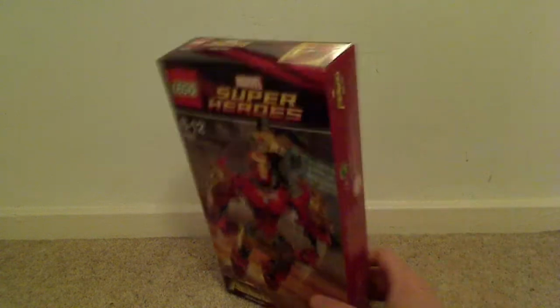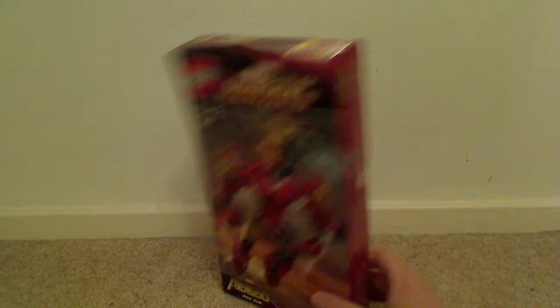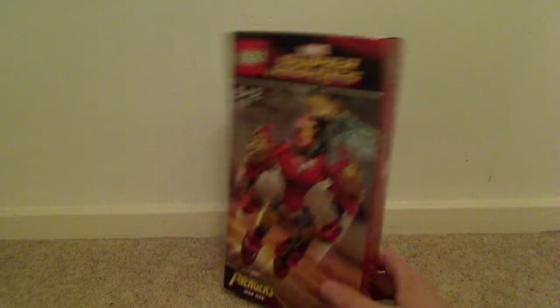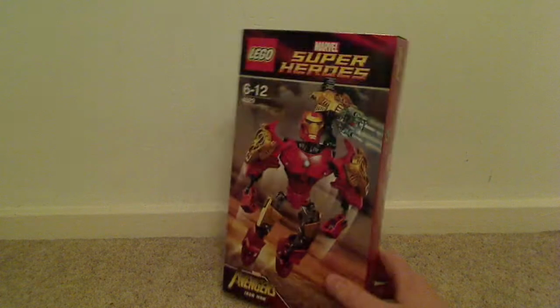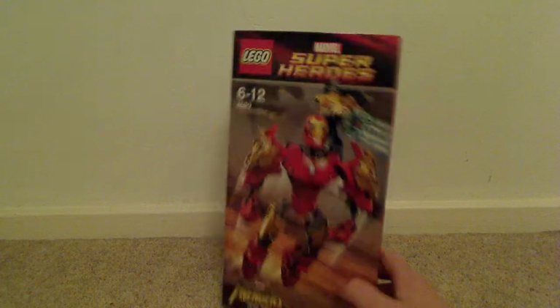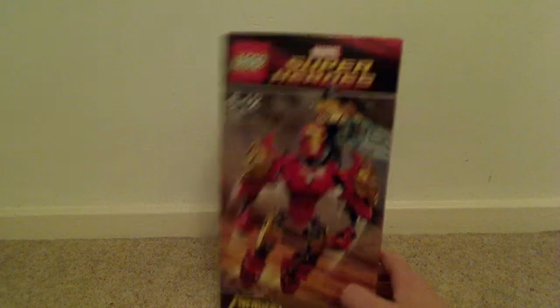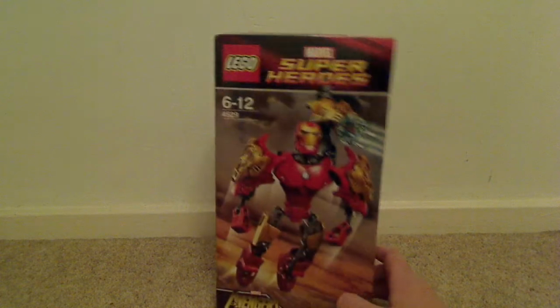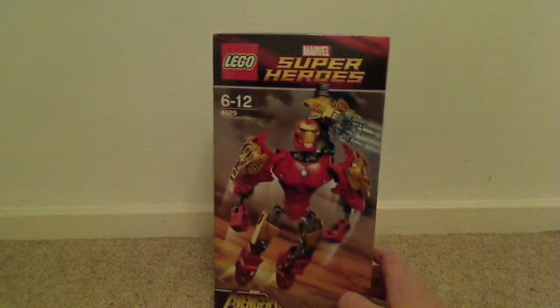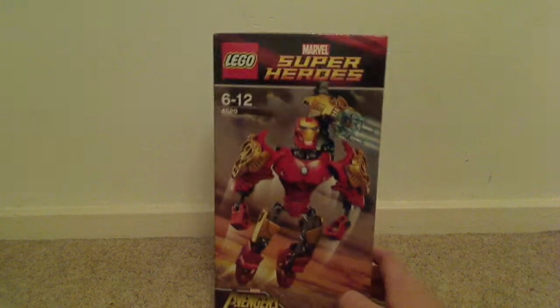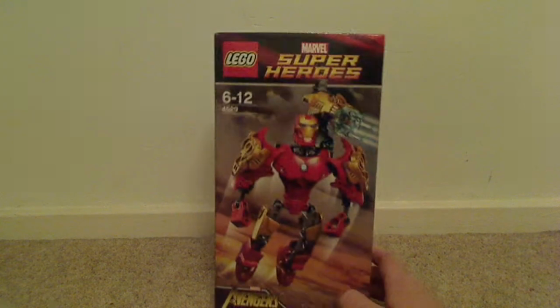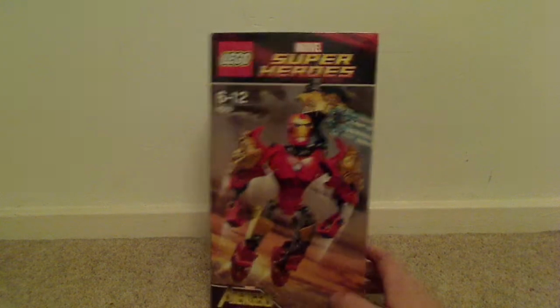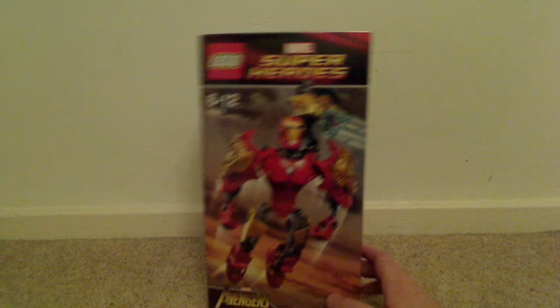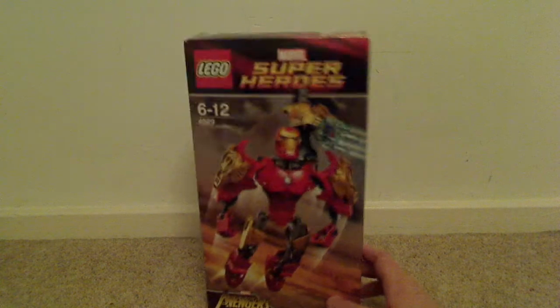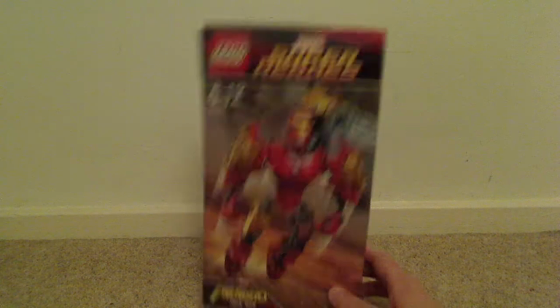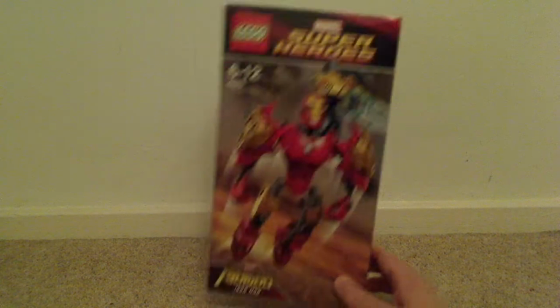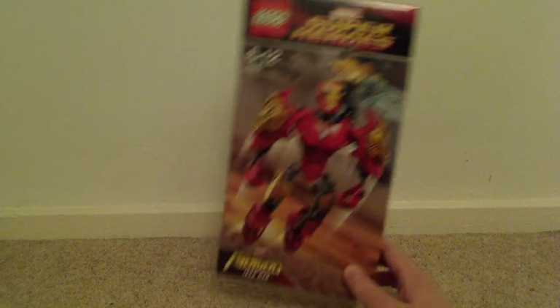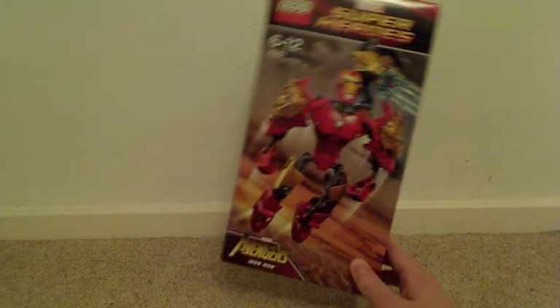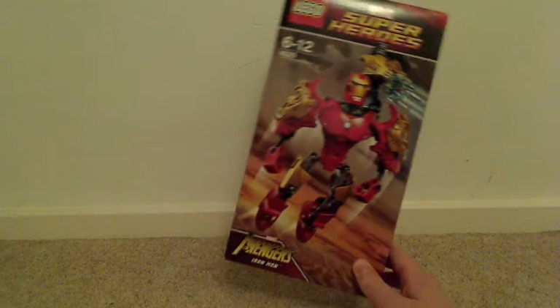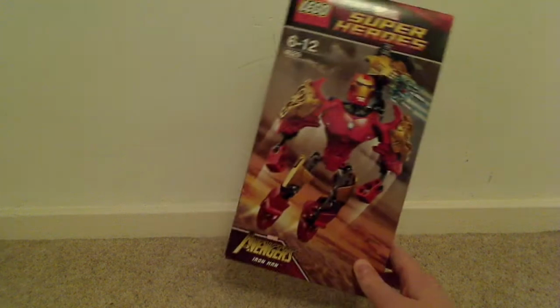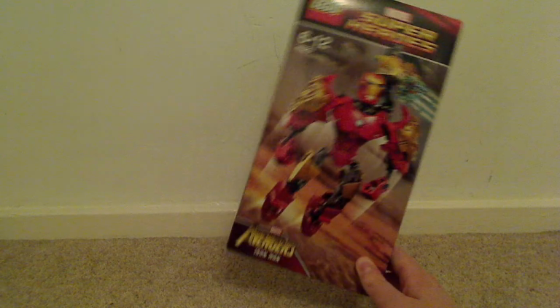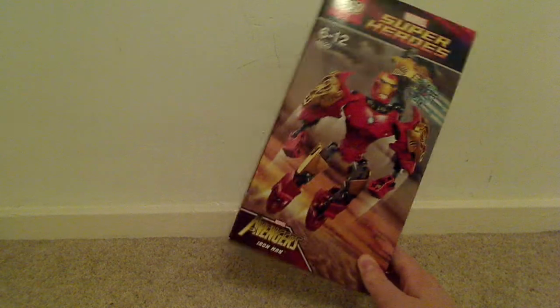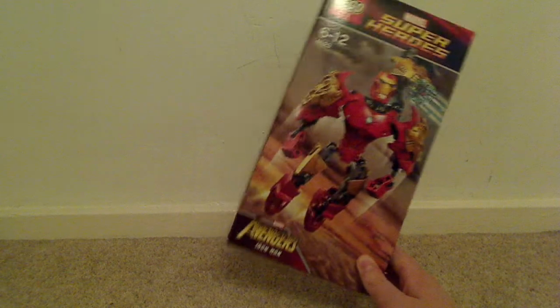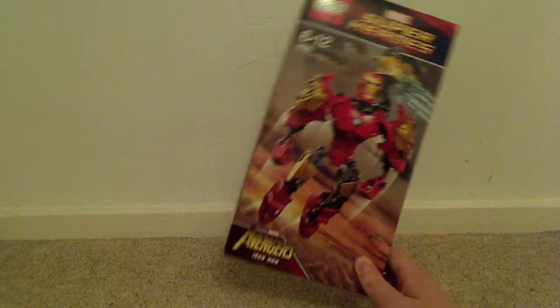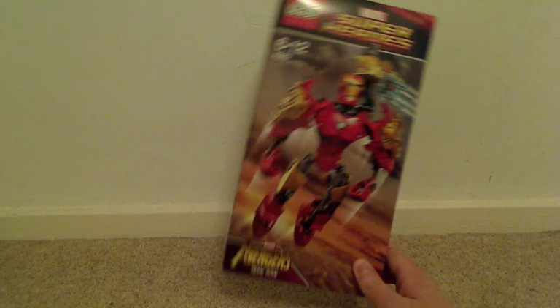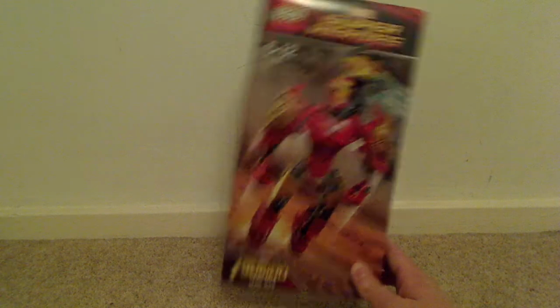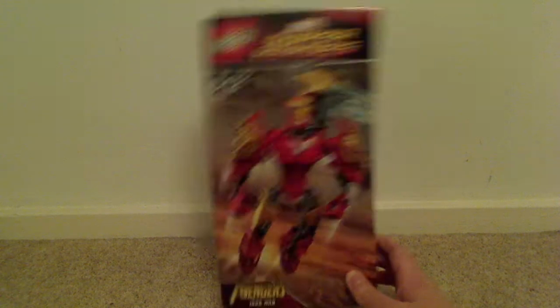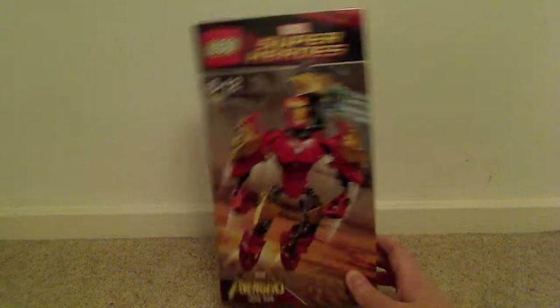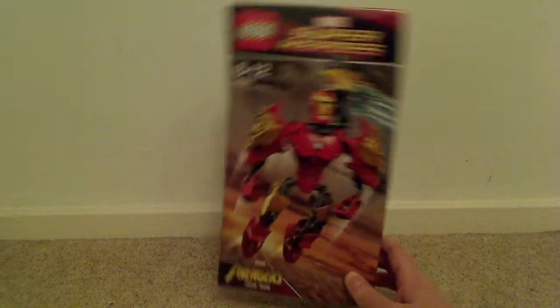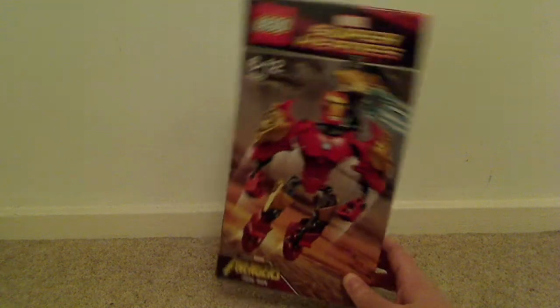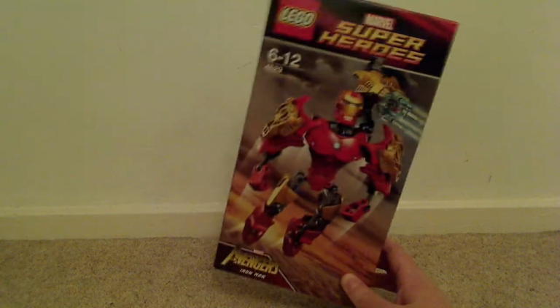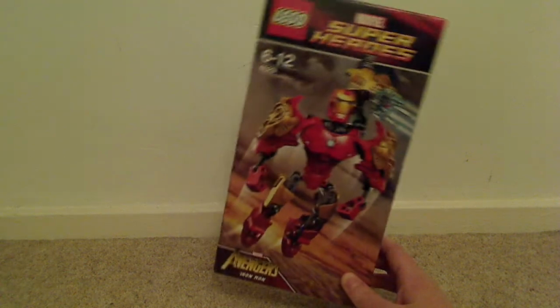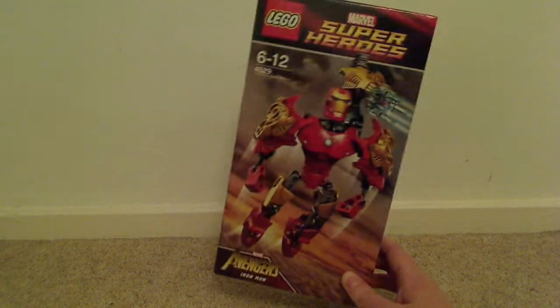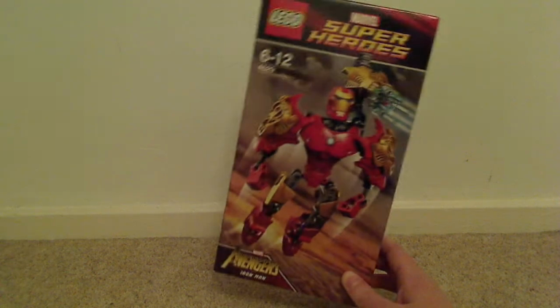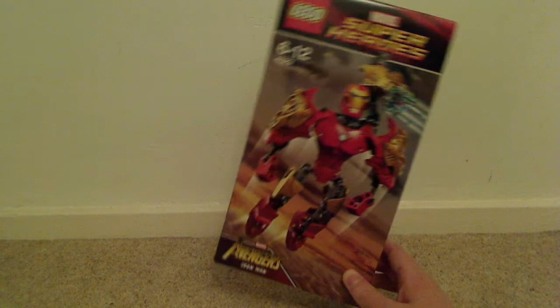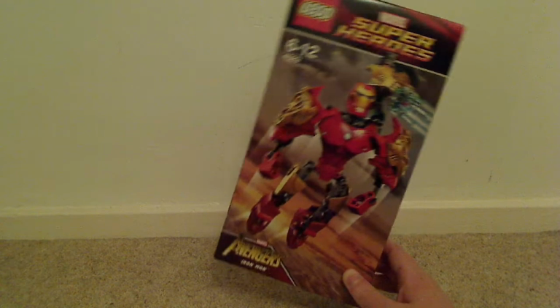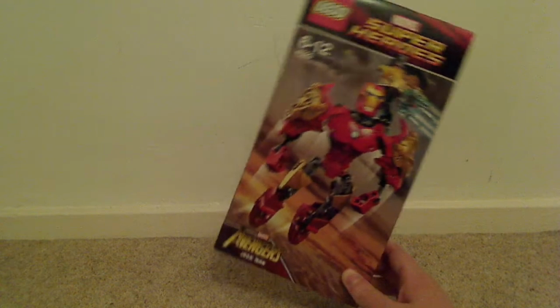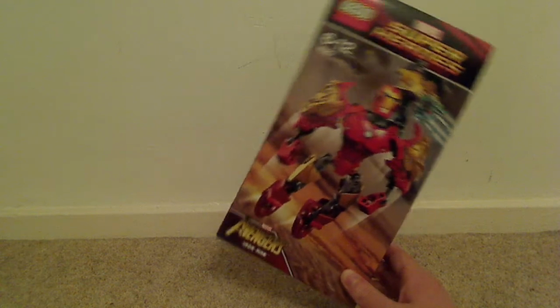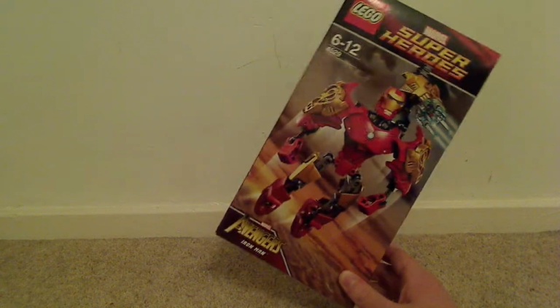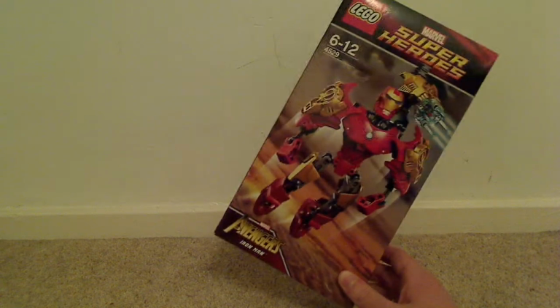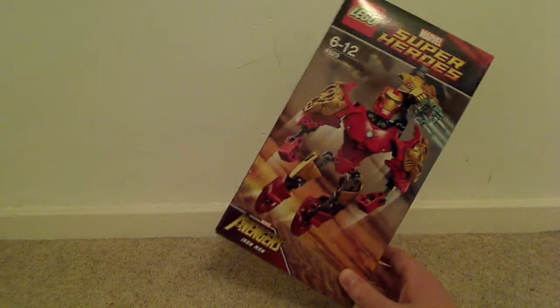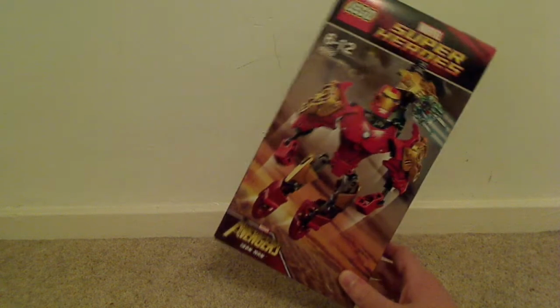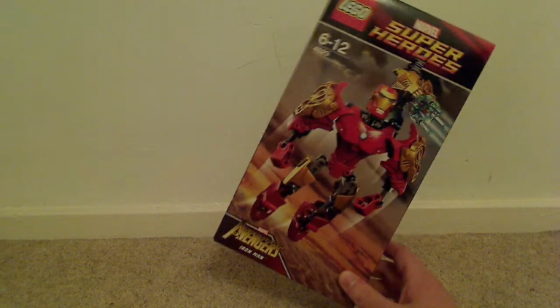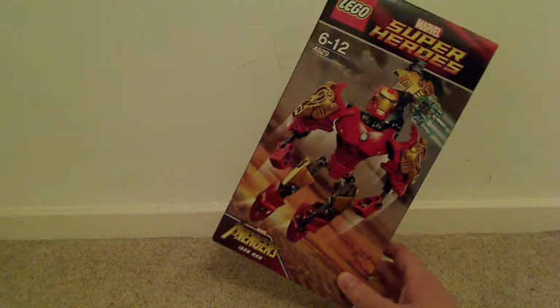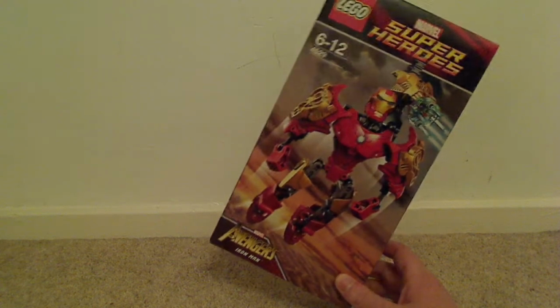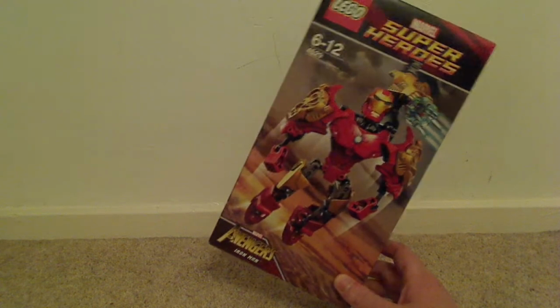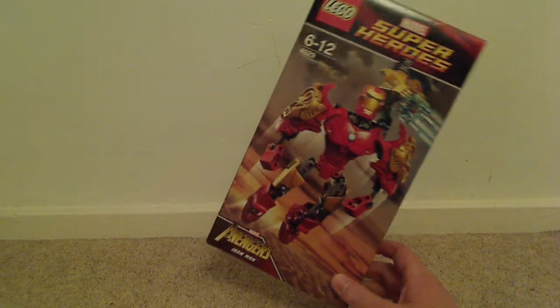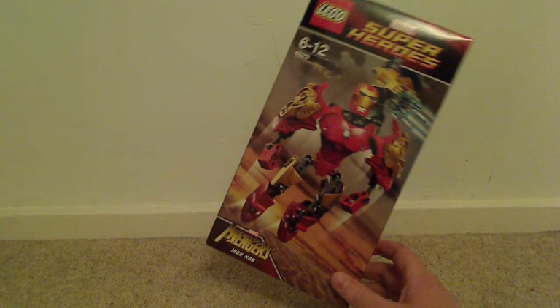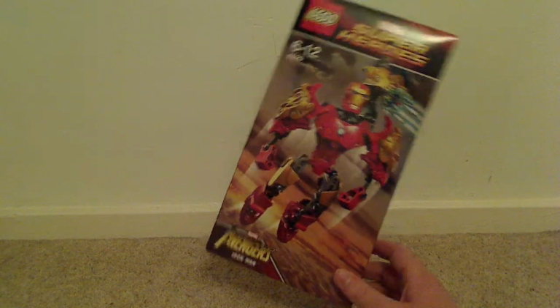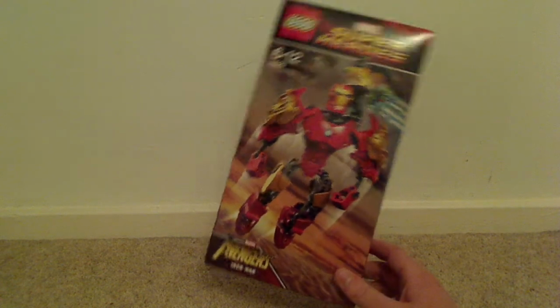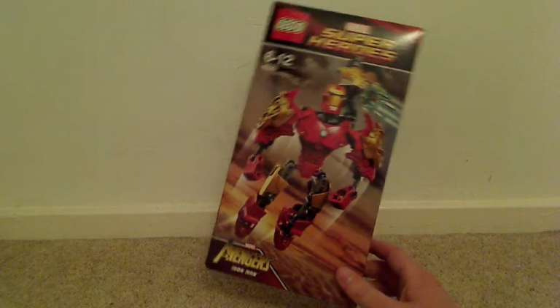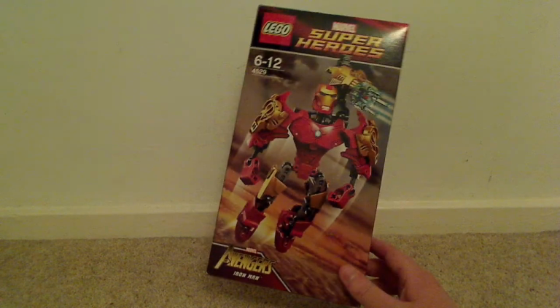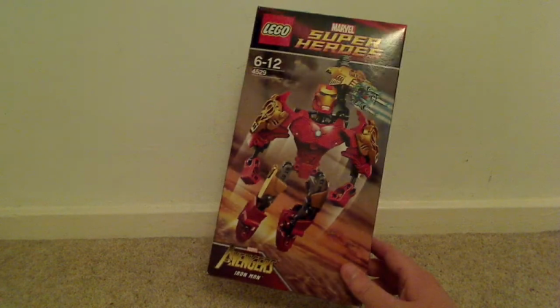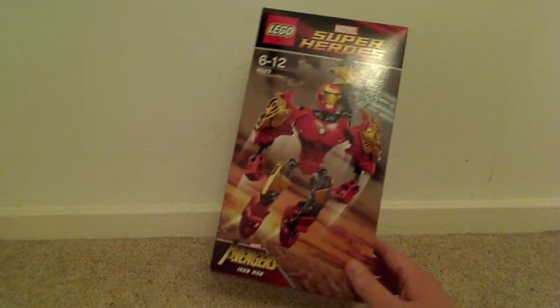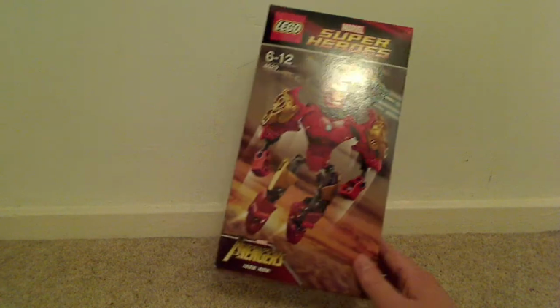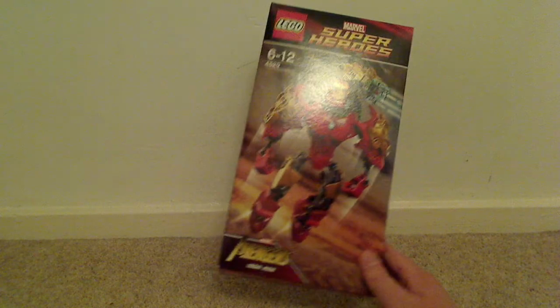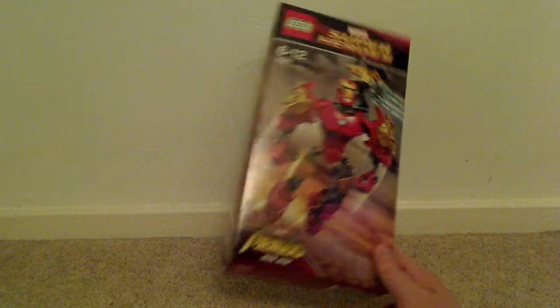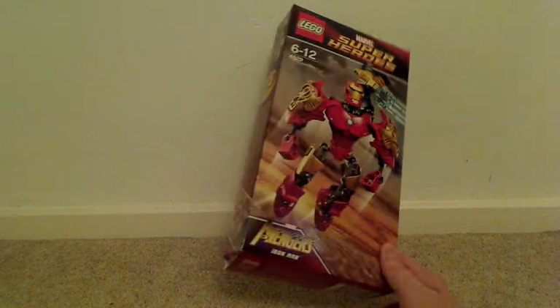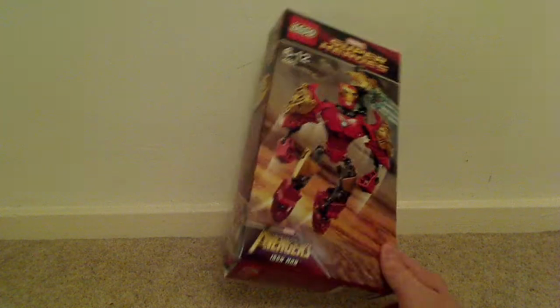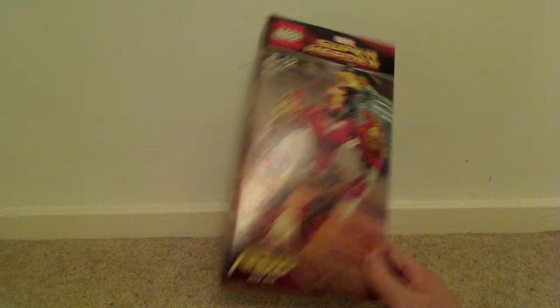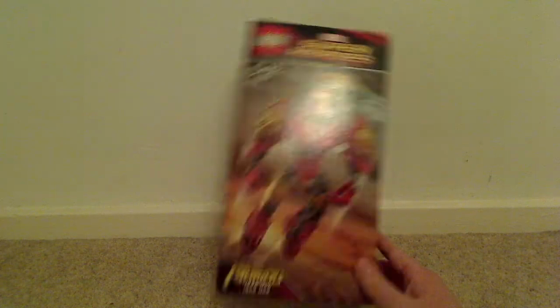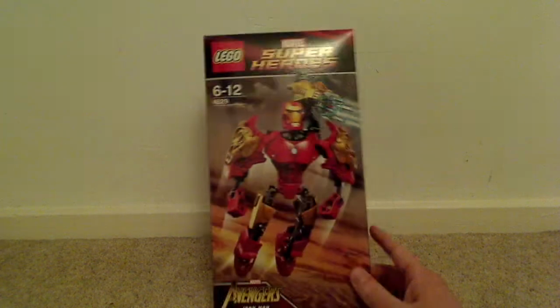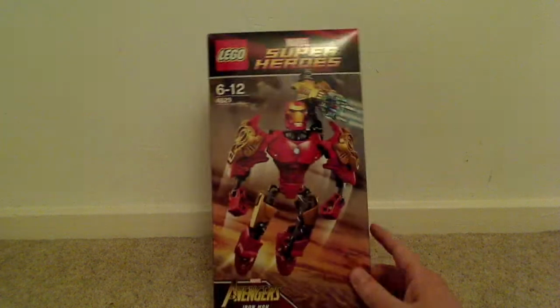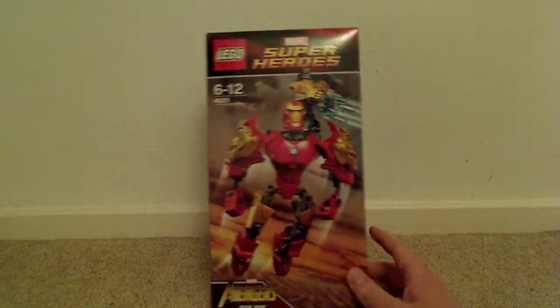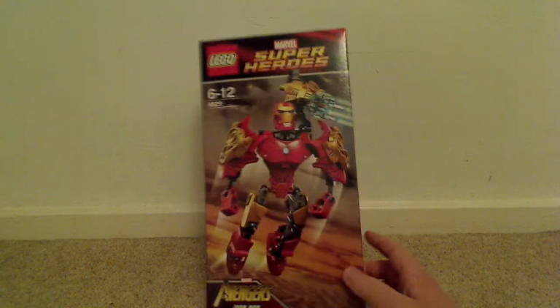Hello guys, today we've got Iron Man from the LEGO Super Heroes Marvel line for our store review.